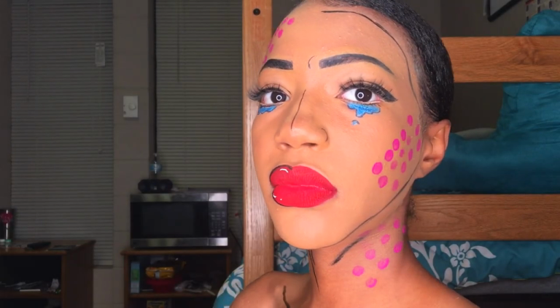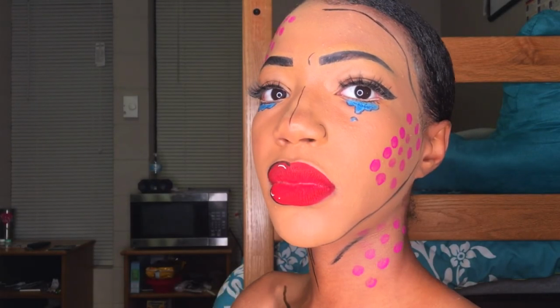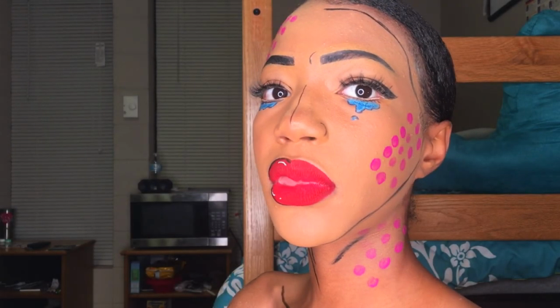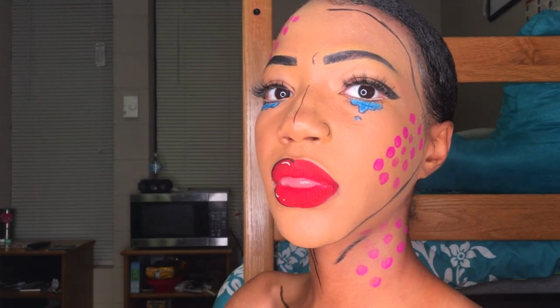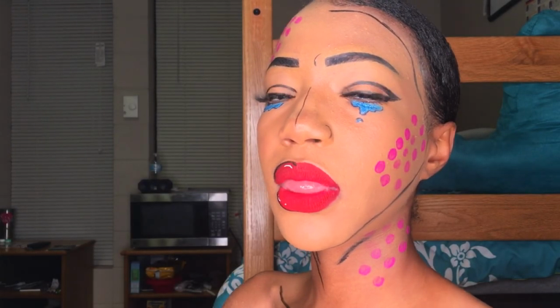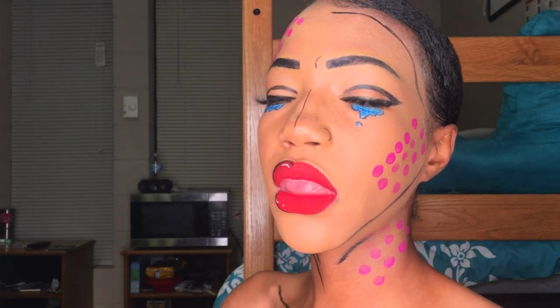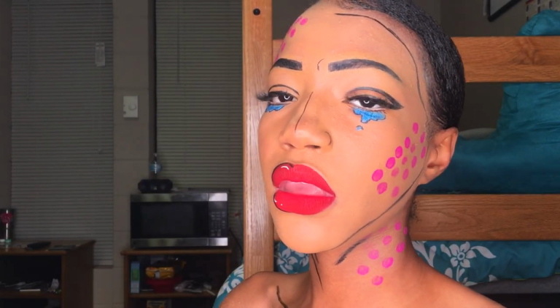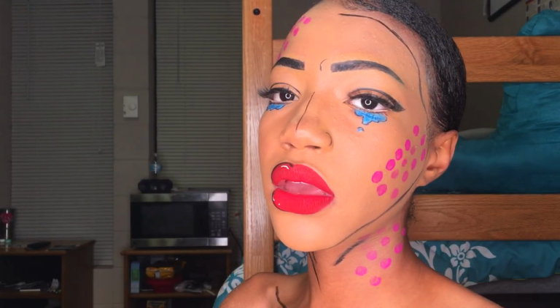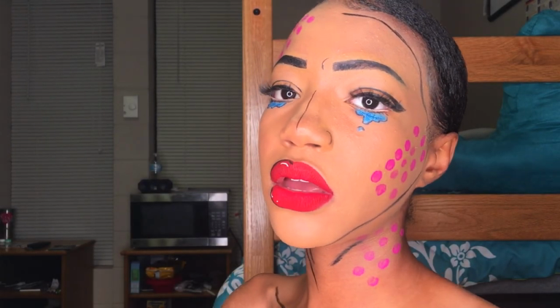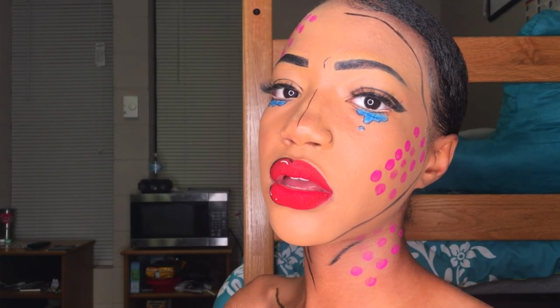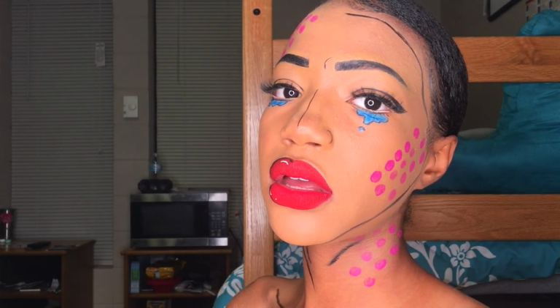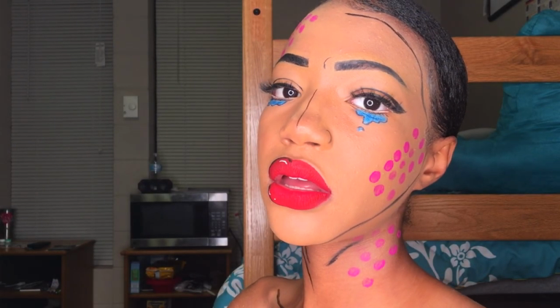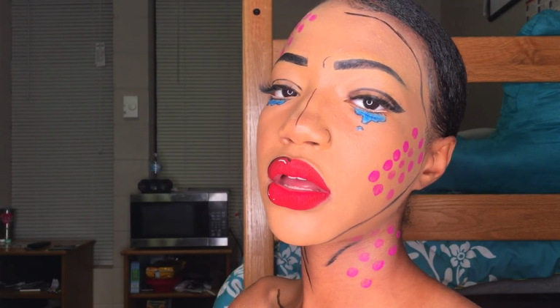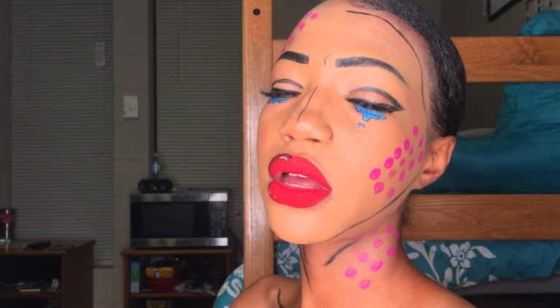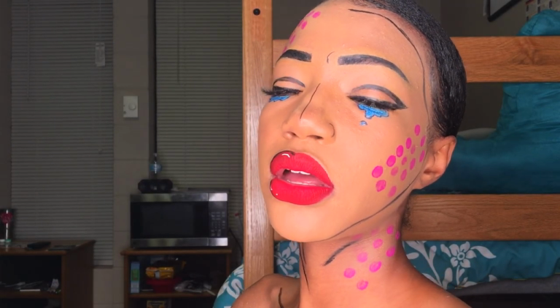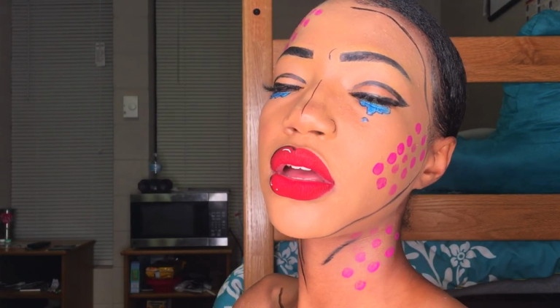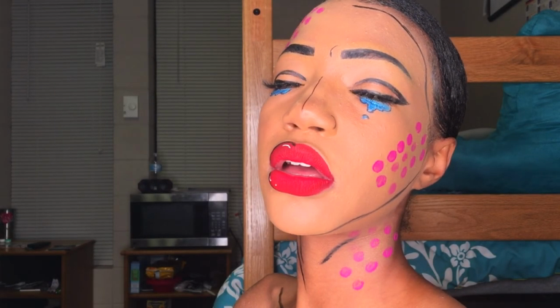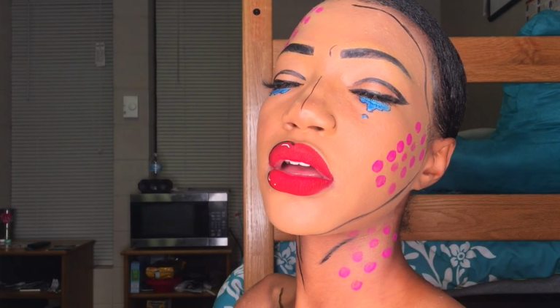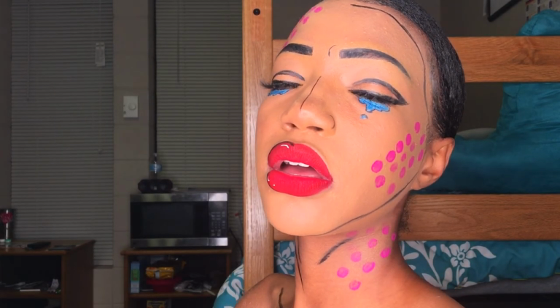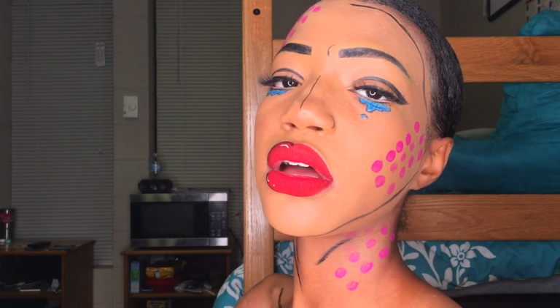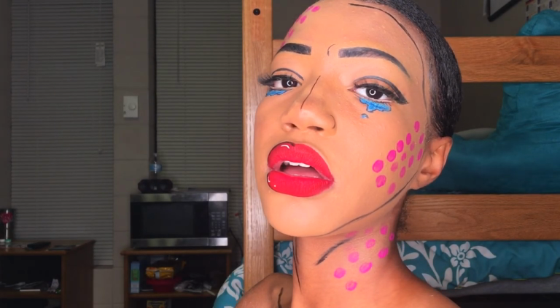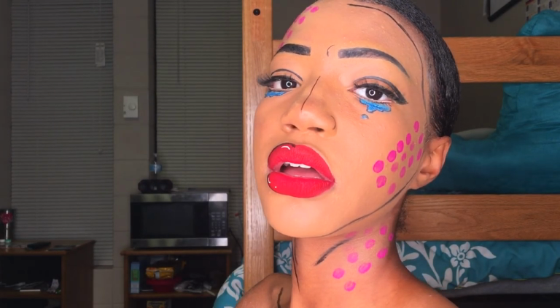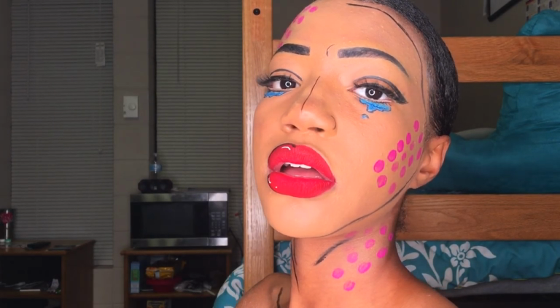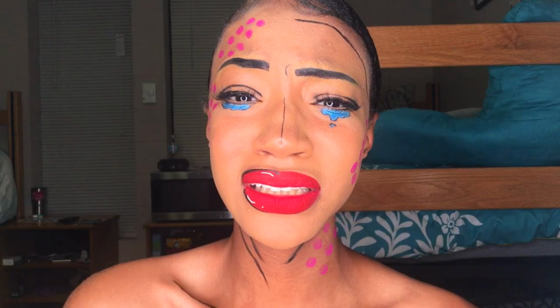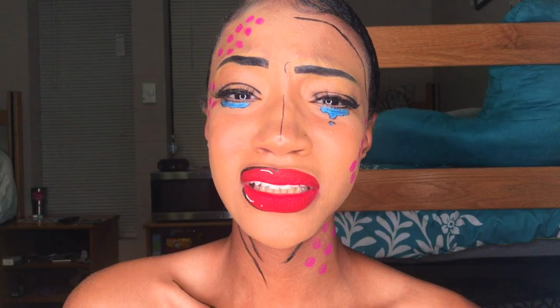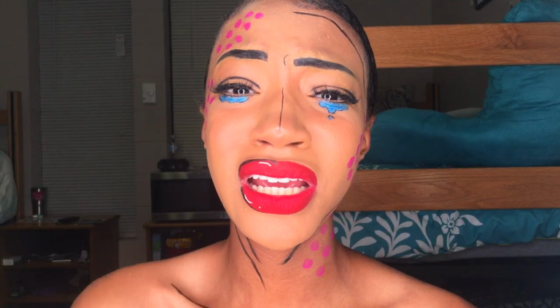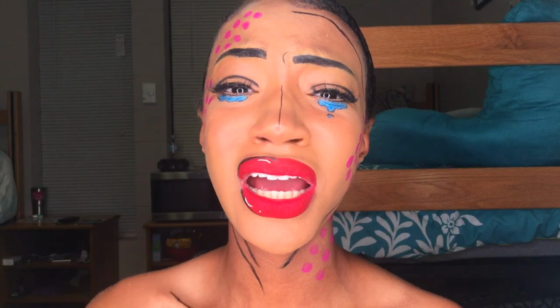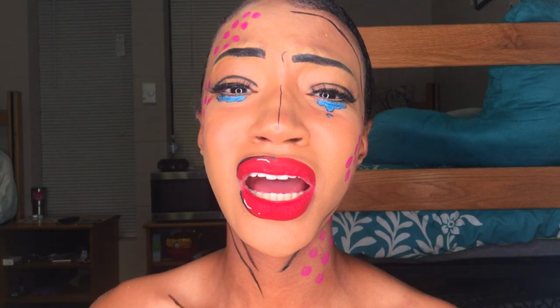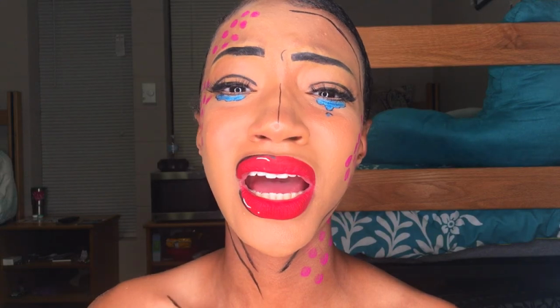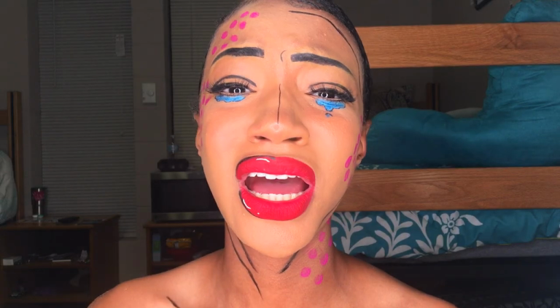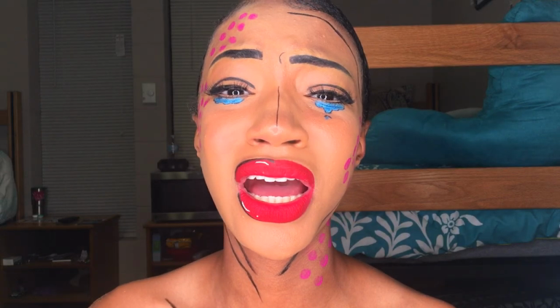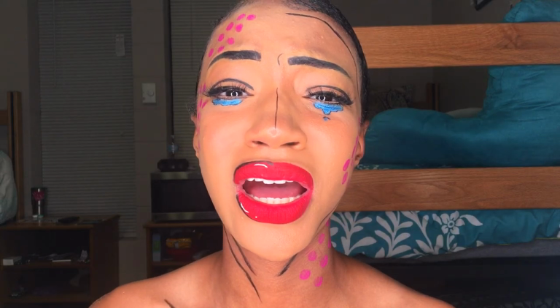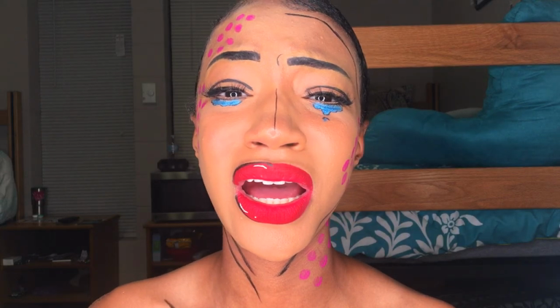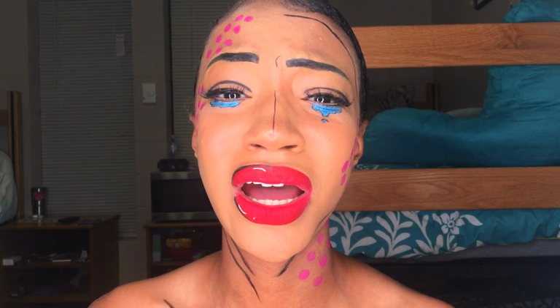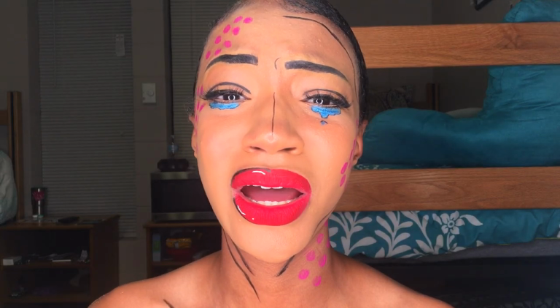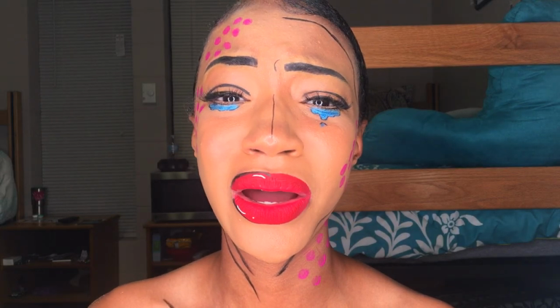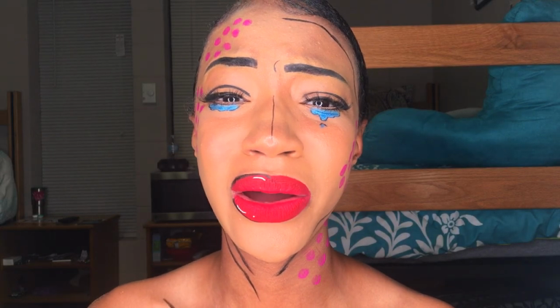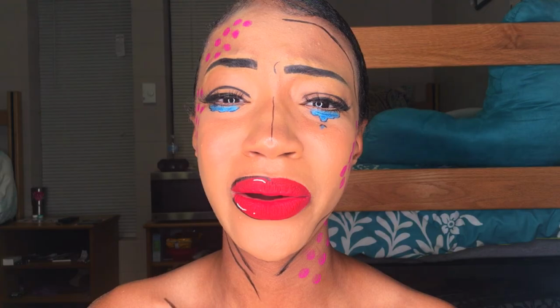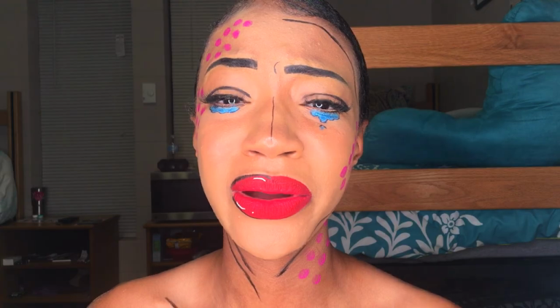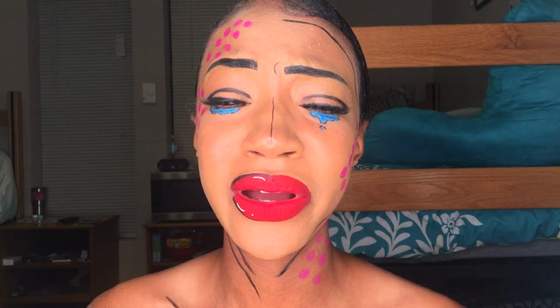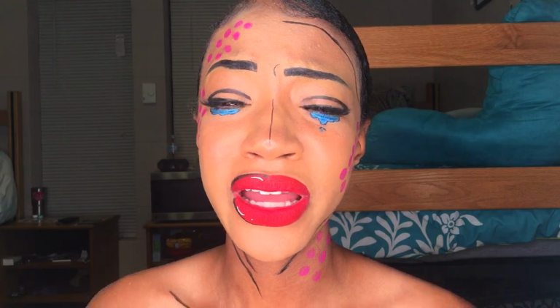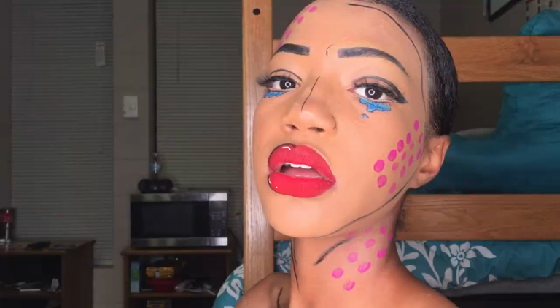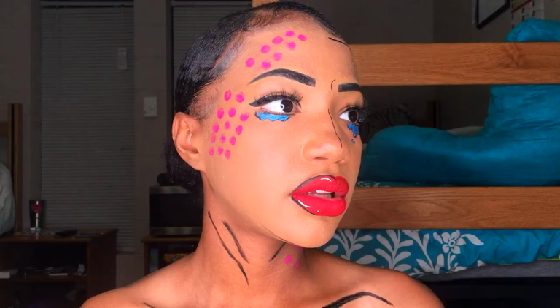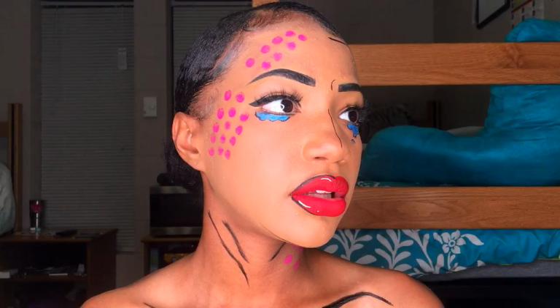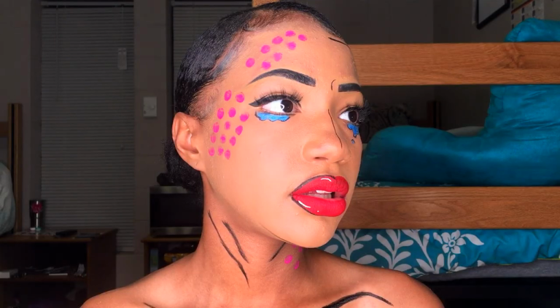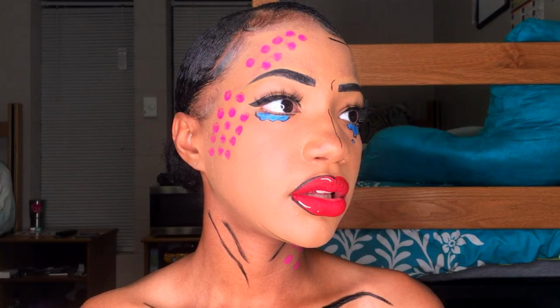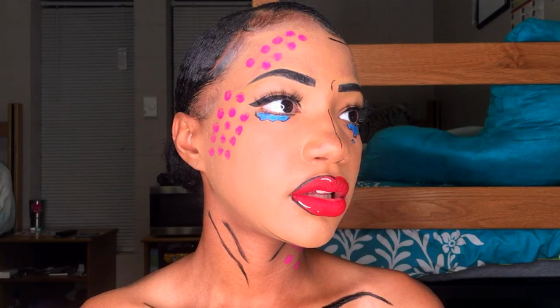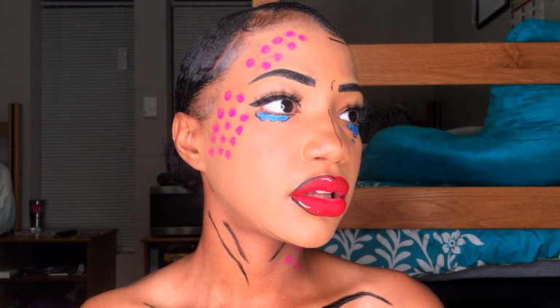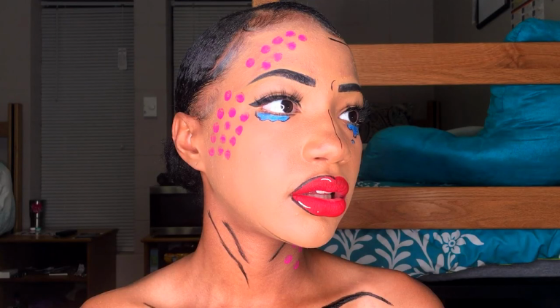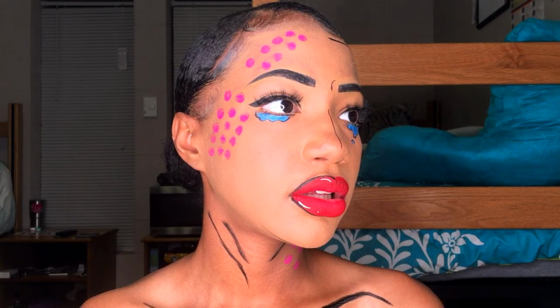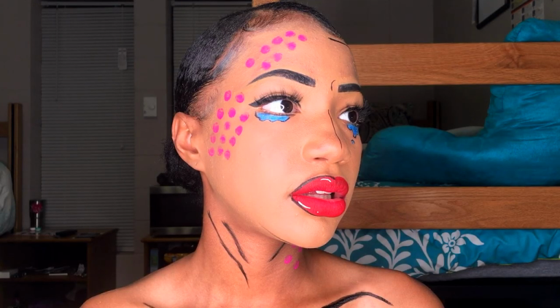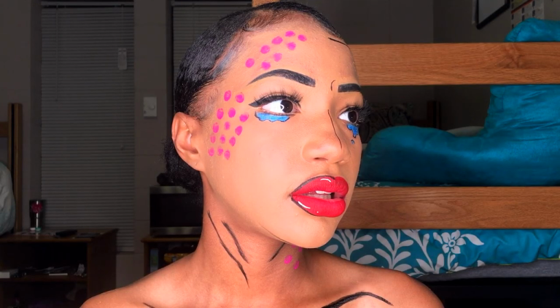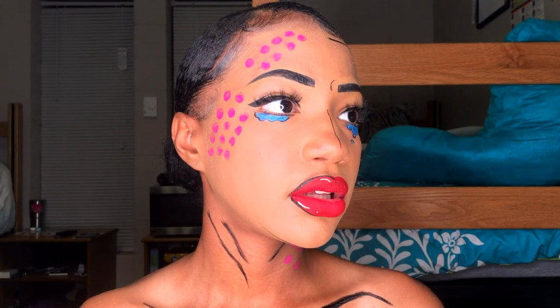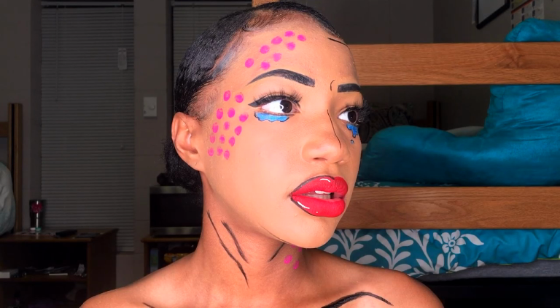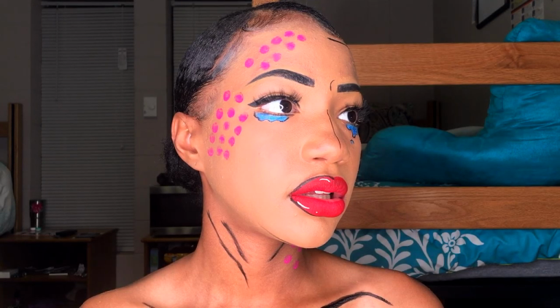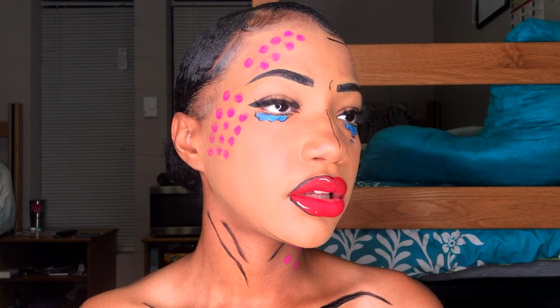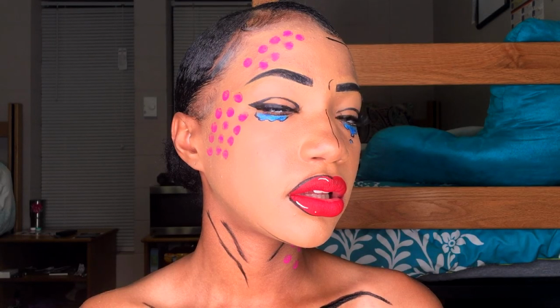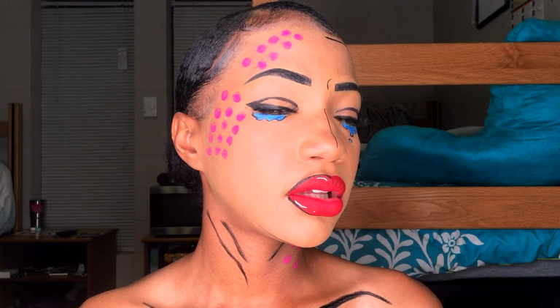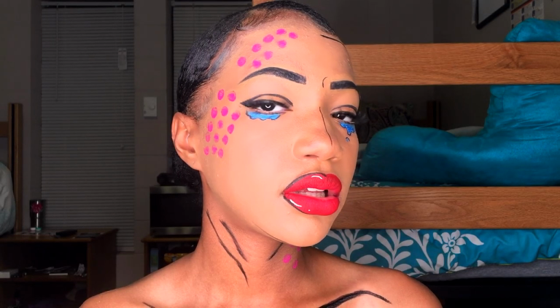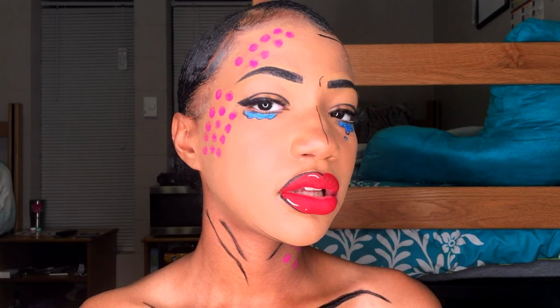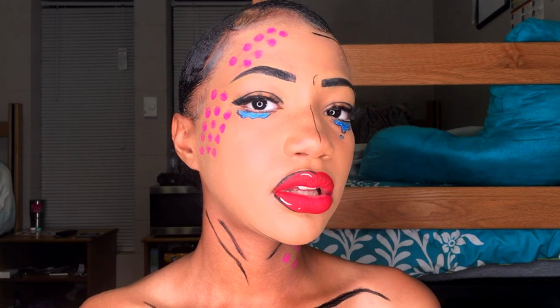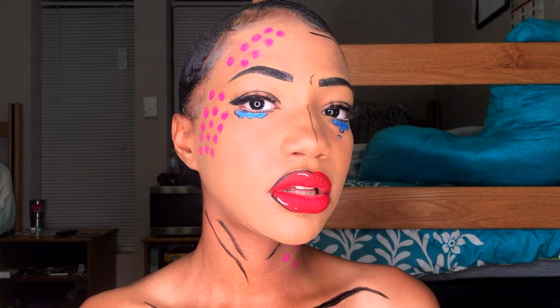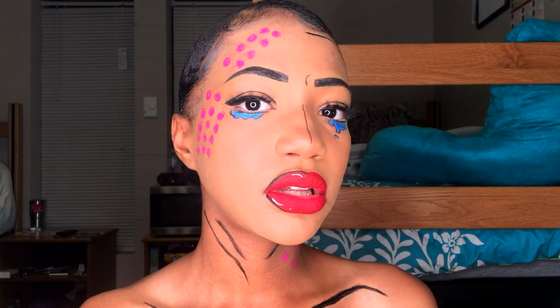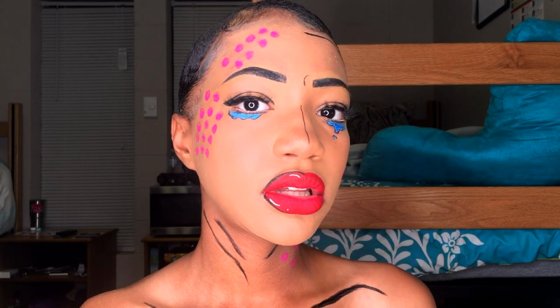Thank you guys so much for watching. I have more Halloween looks on the way. Be sure to subscribe and I'll see you next time!